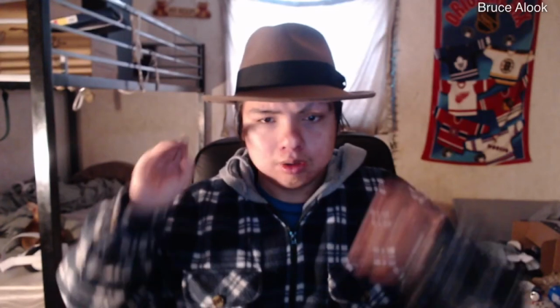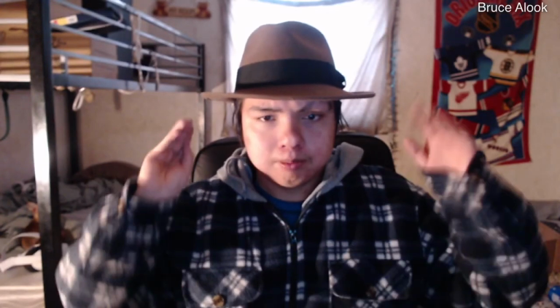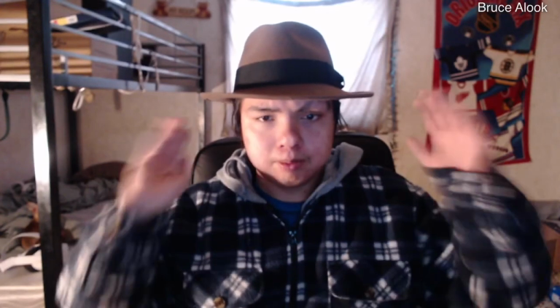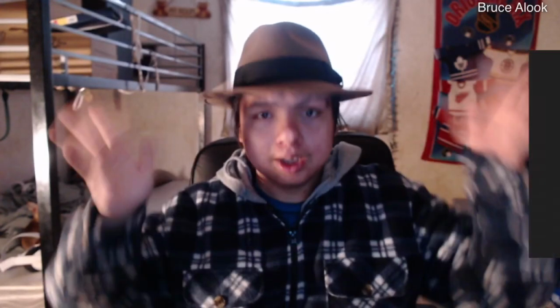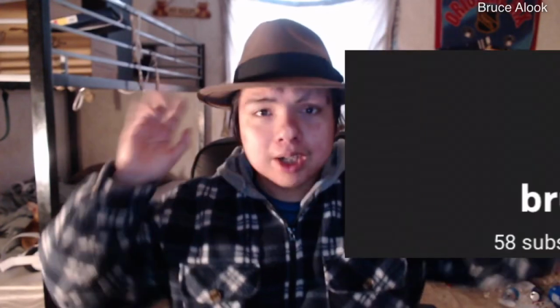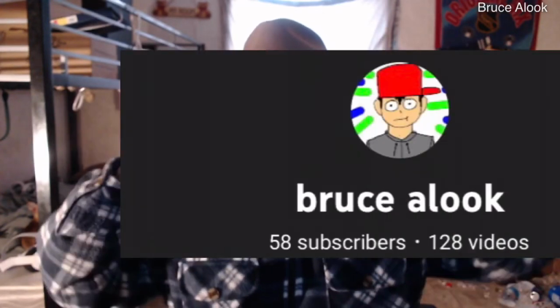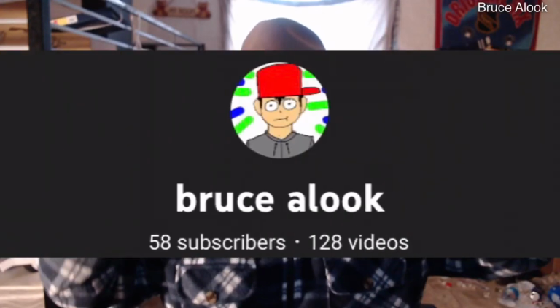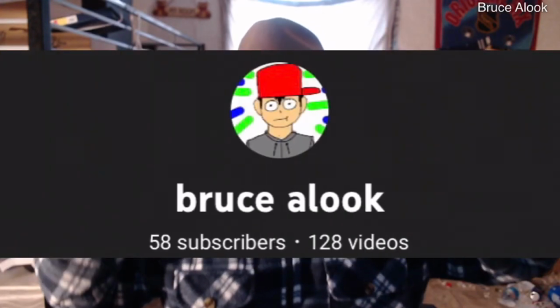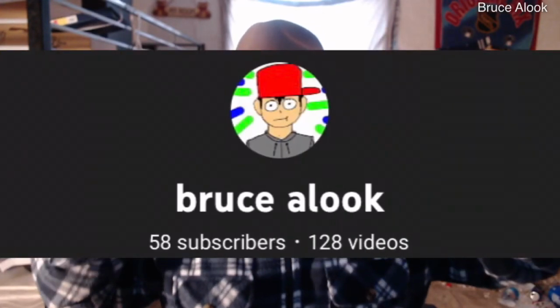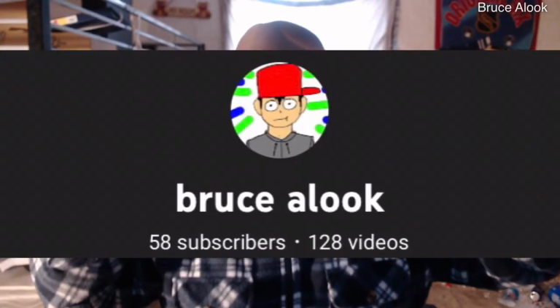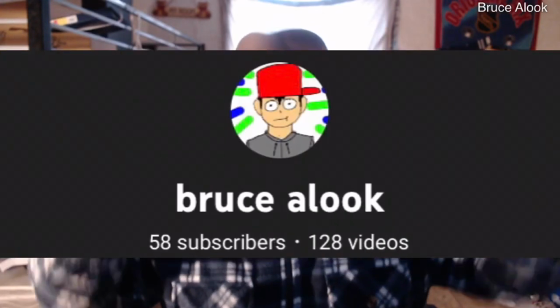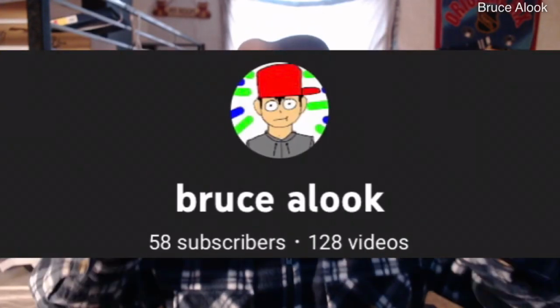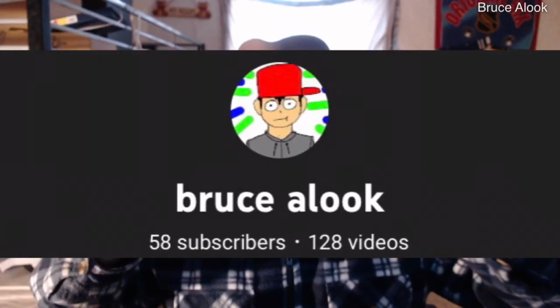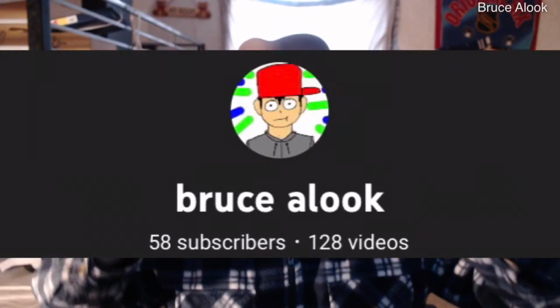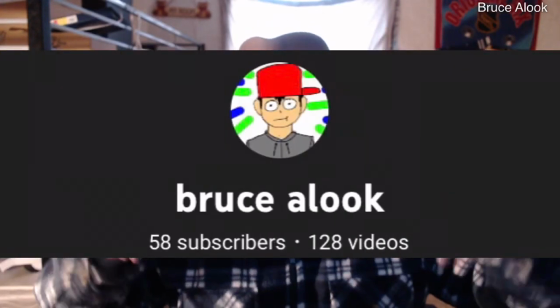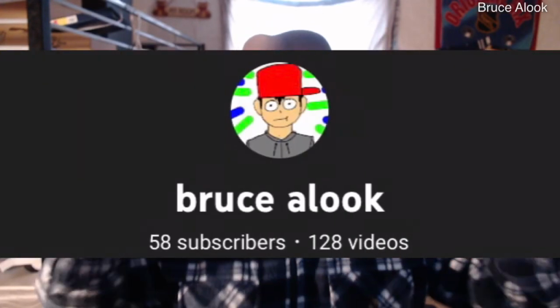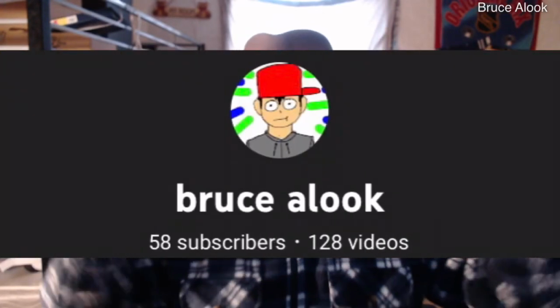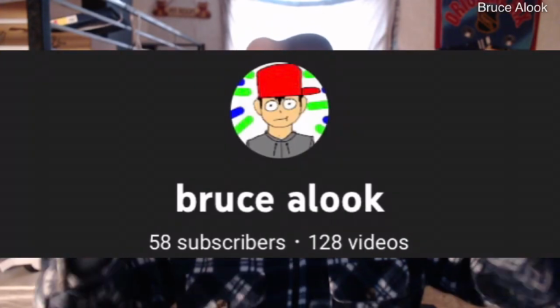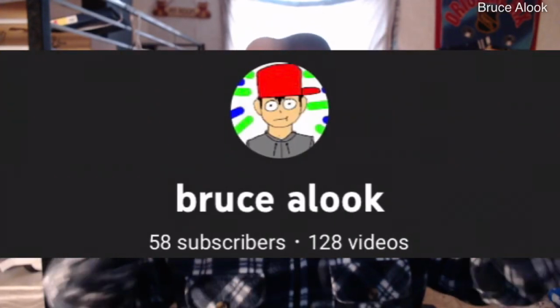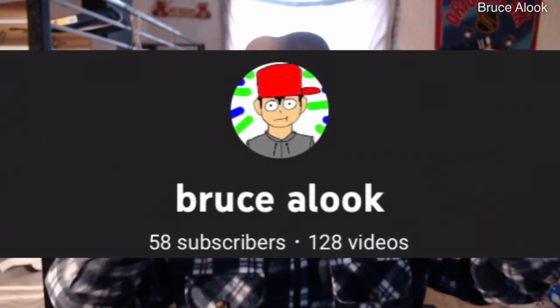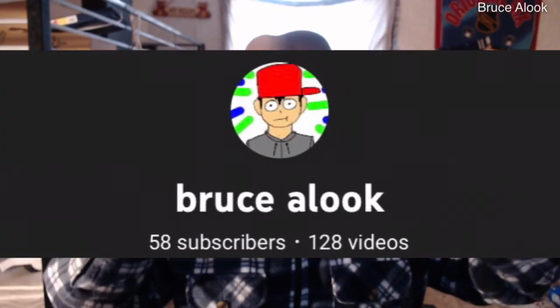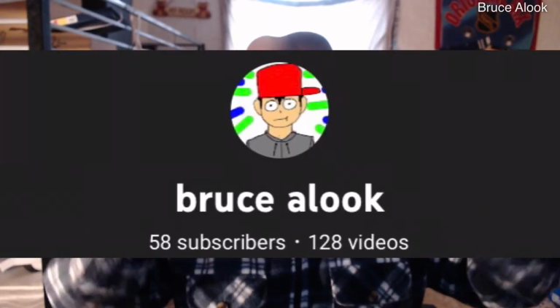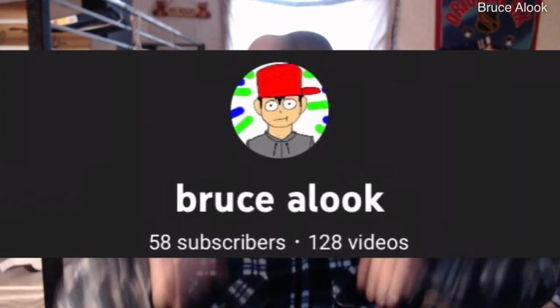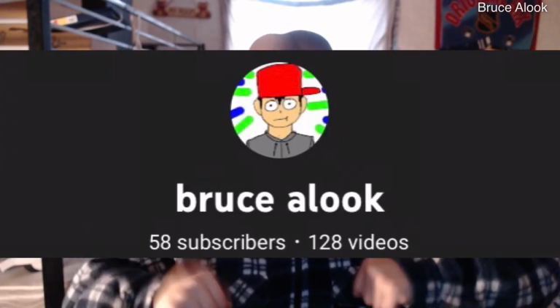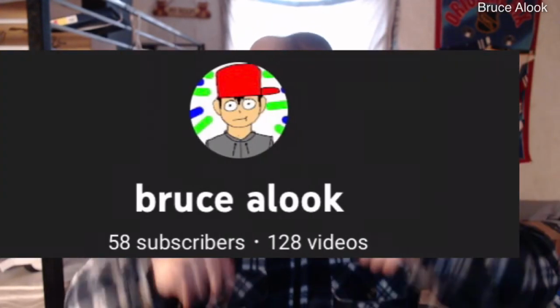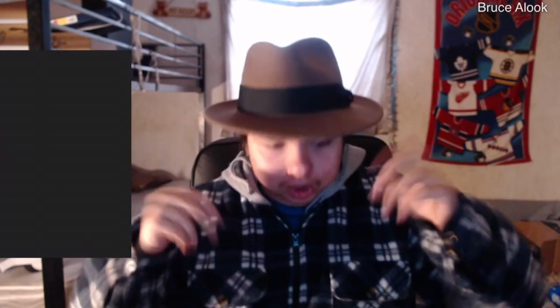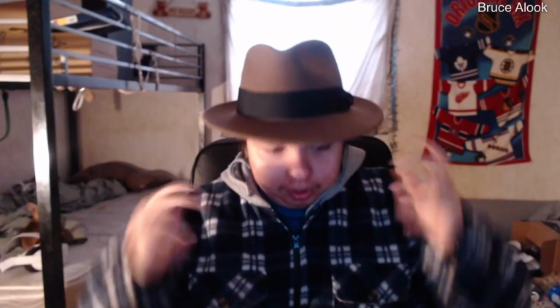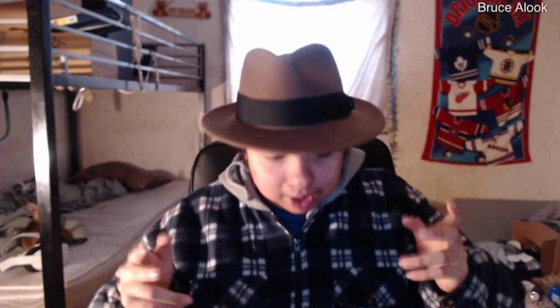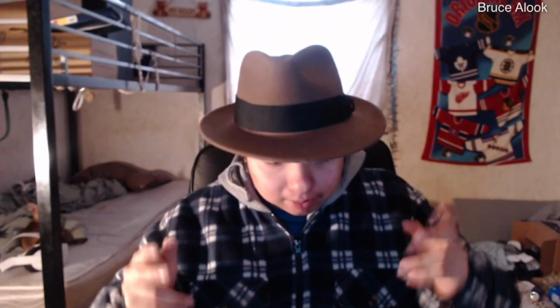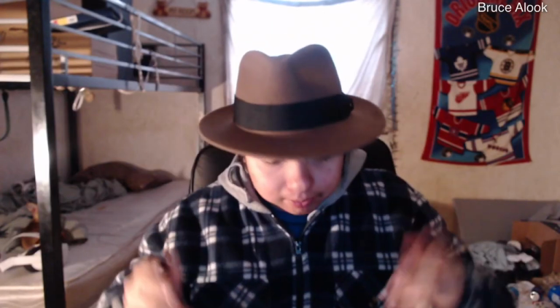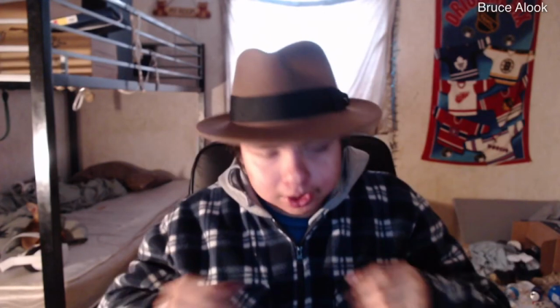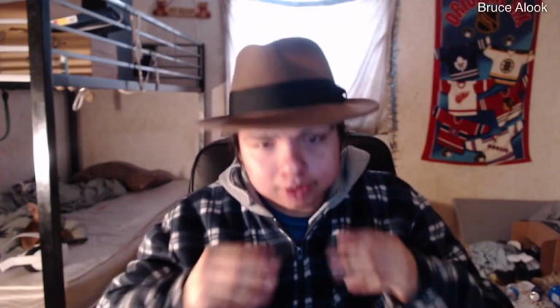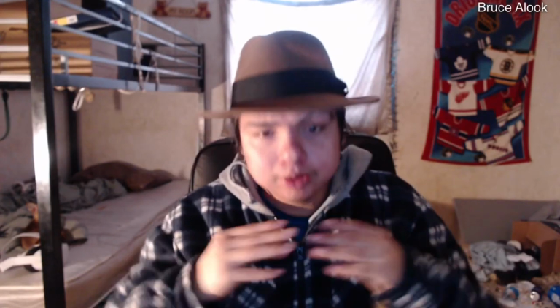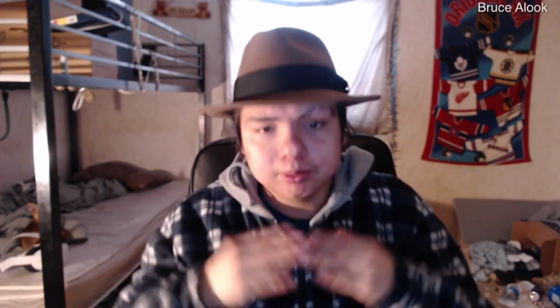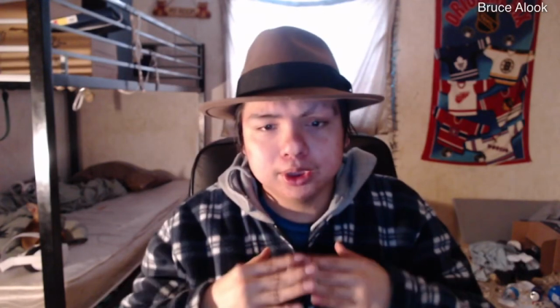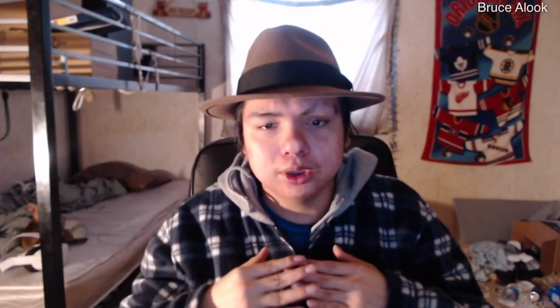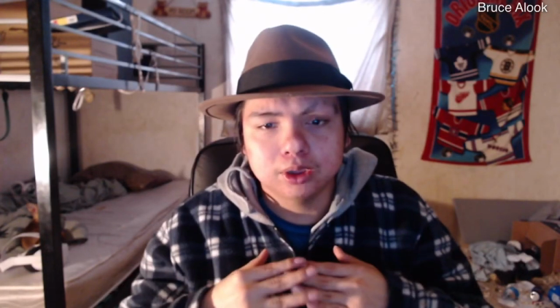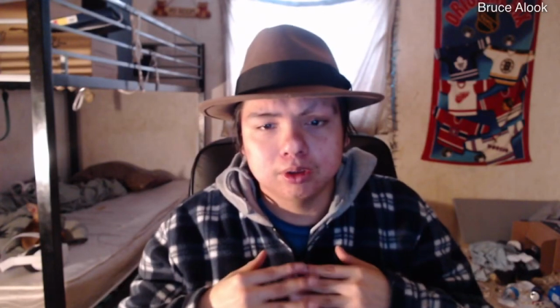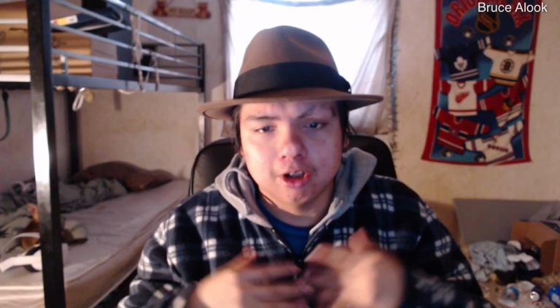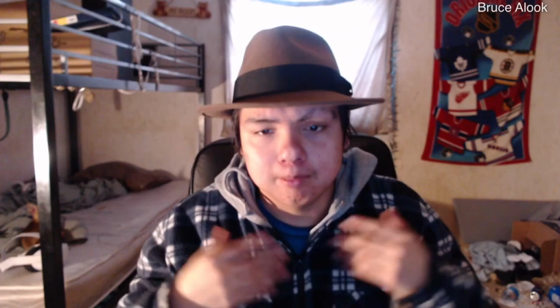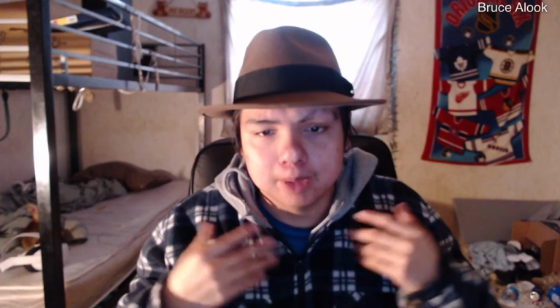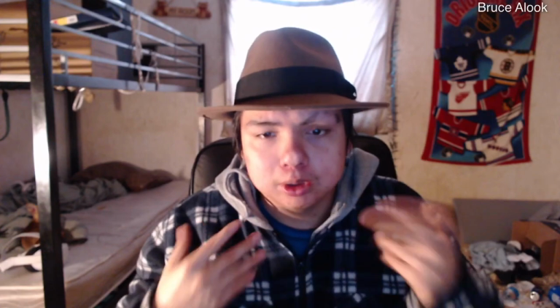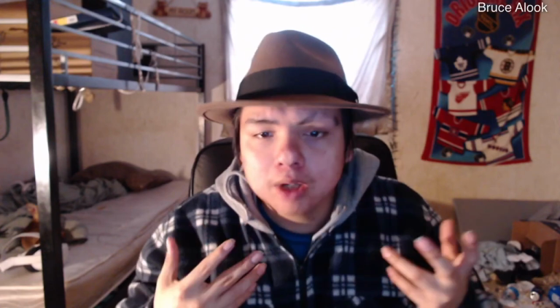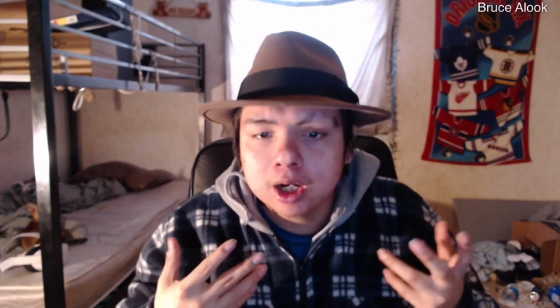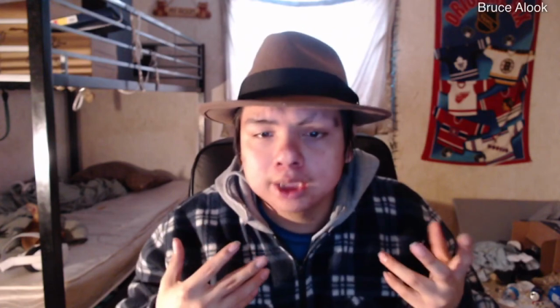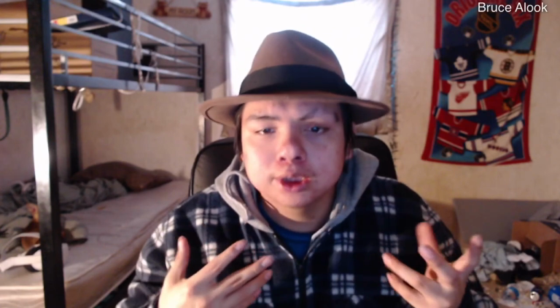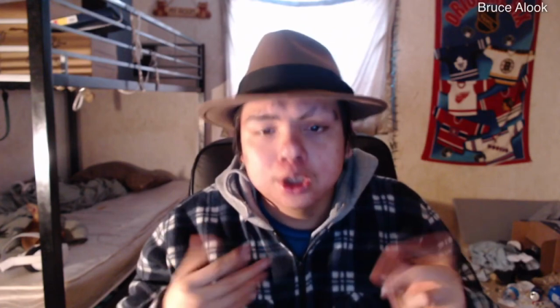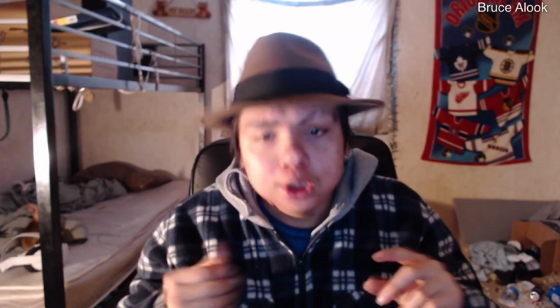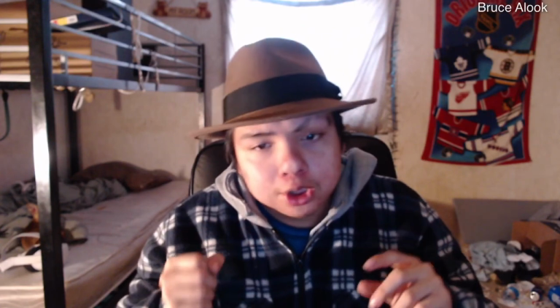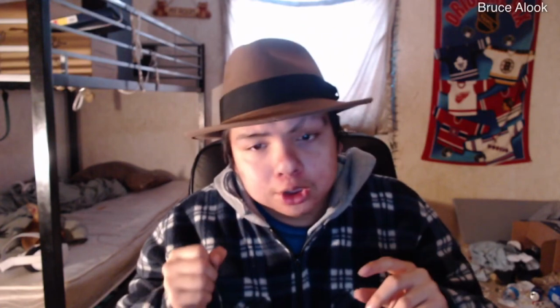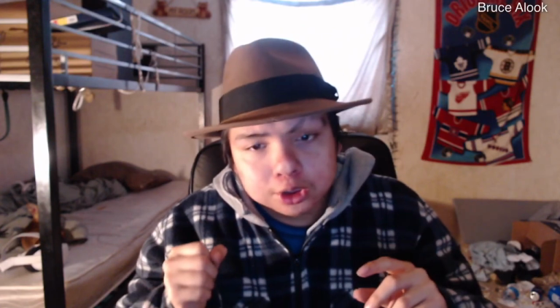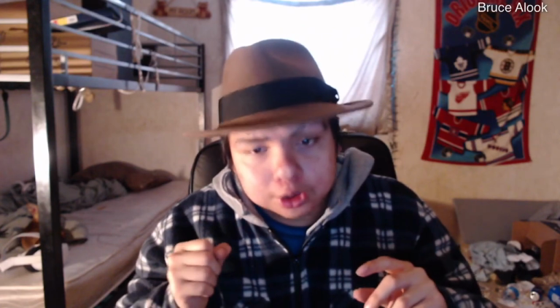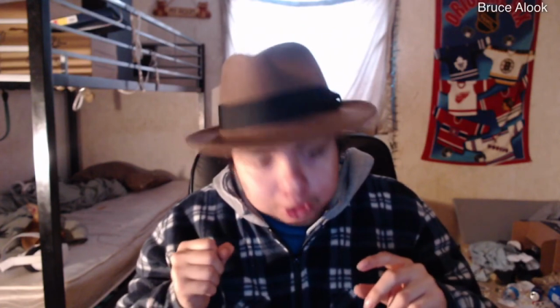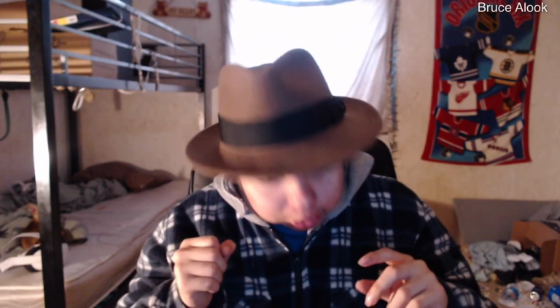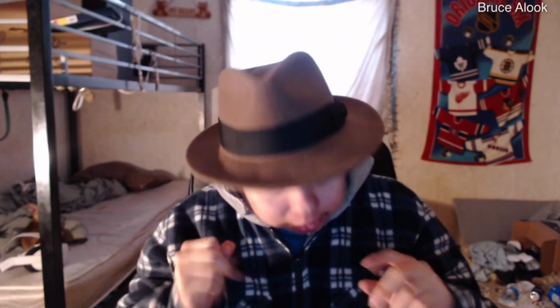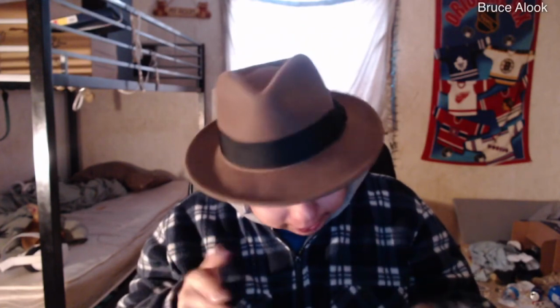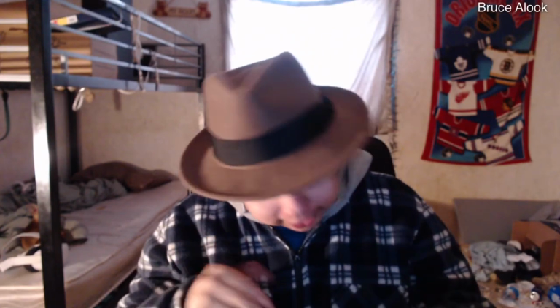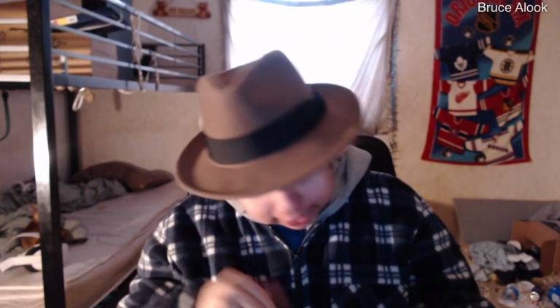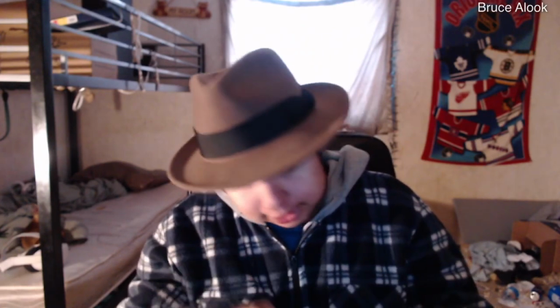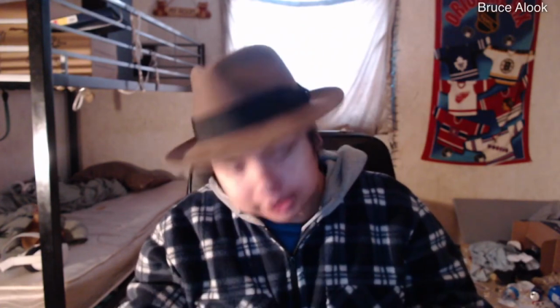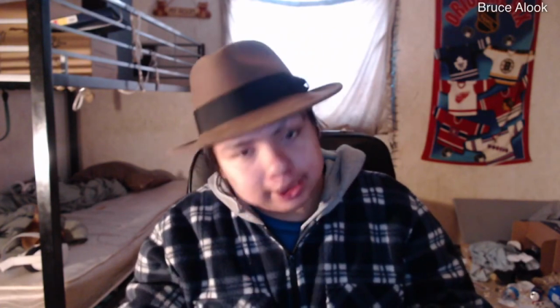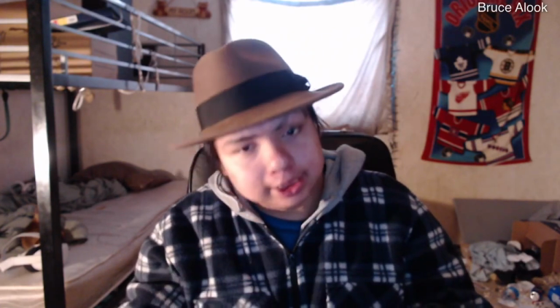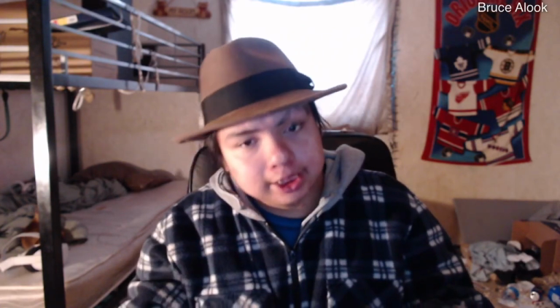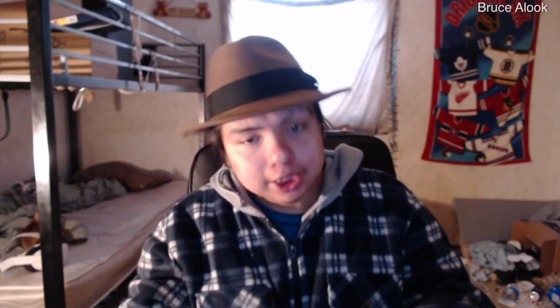Hello guys, it's Bruce Alok. Welcome to this video. Today's video I have for you is me showing off my drawings. So let's get to the chase.